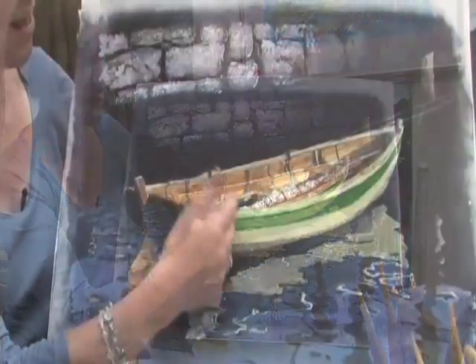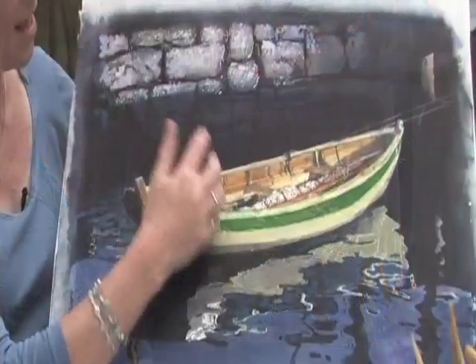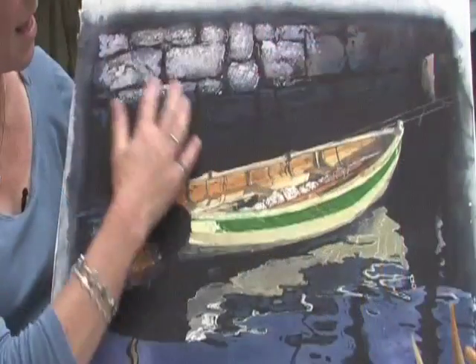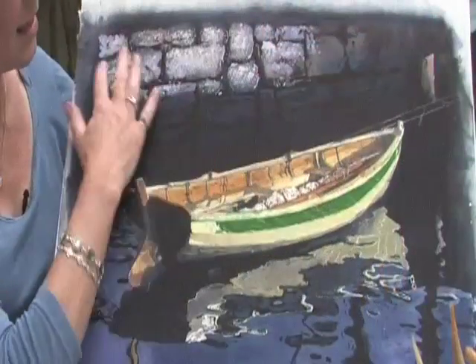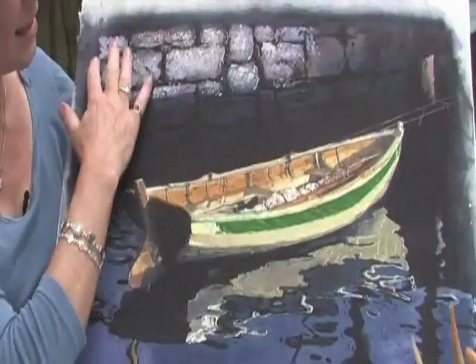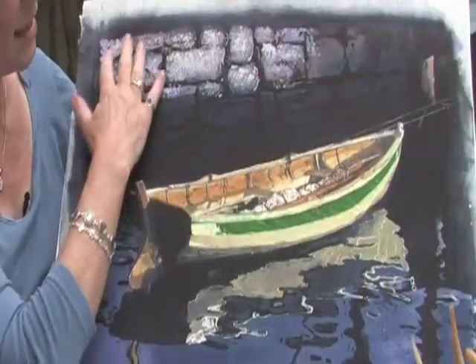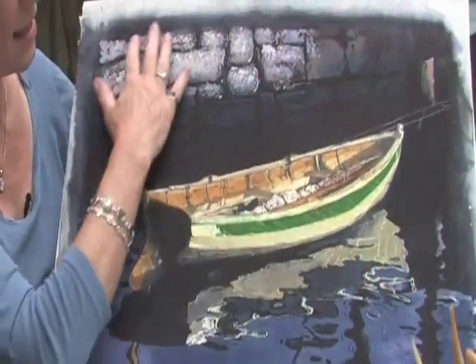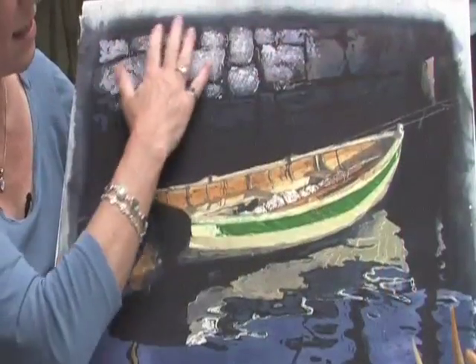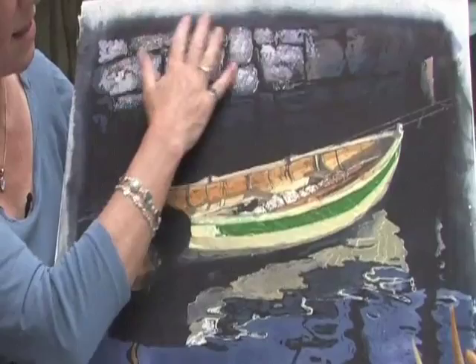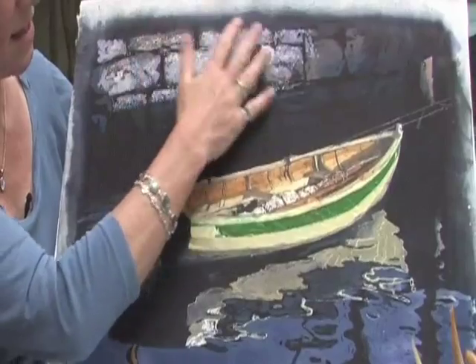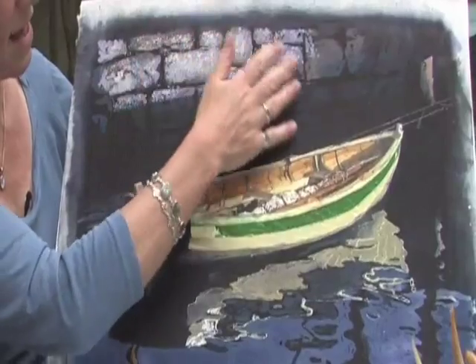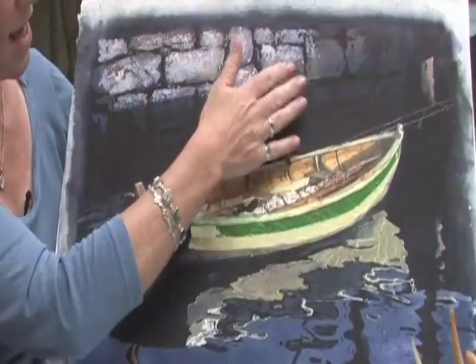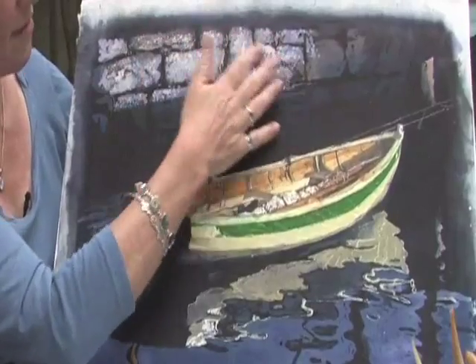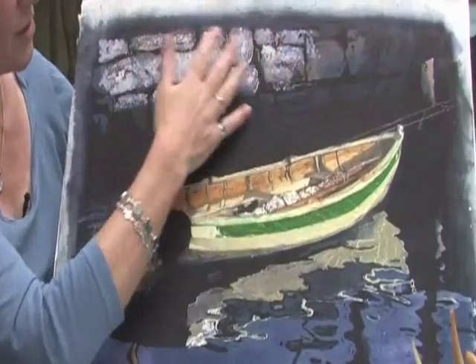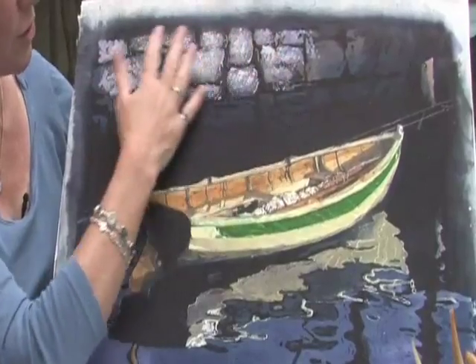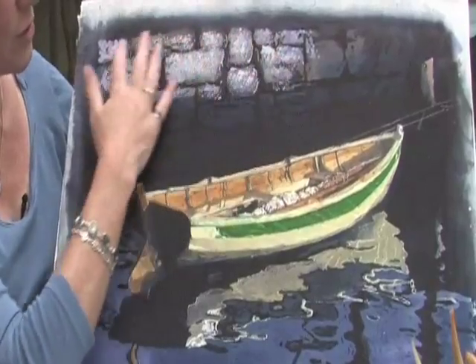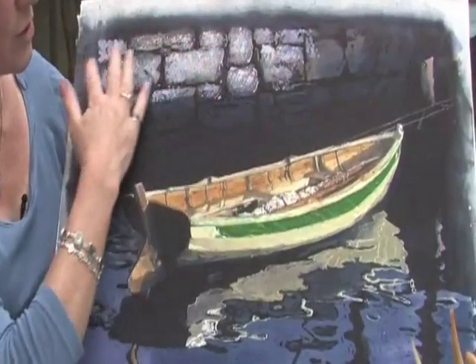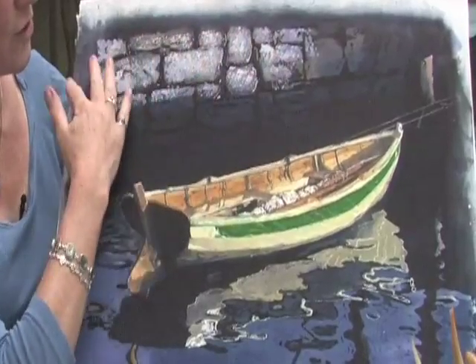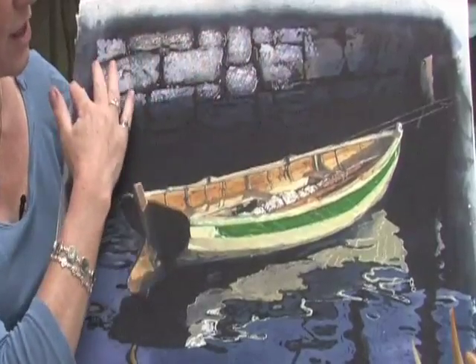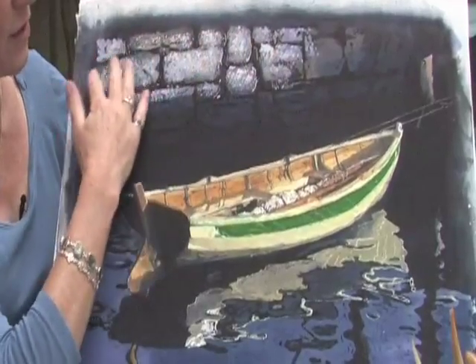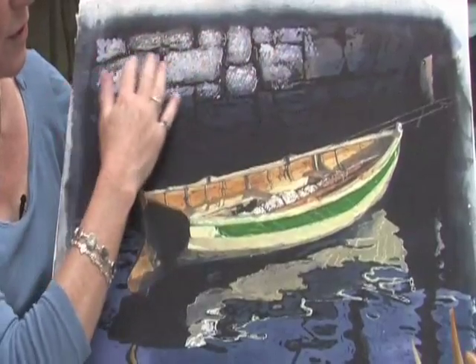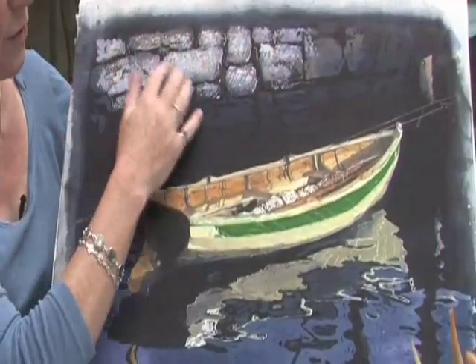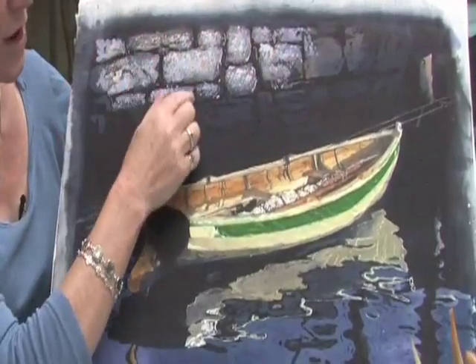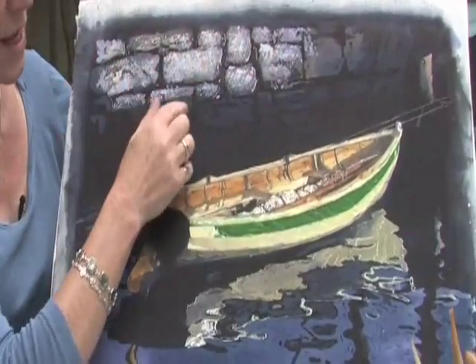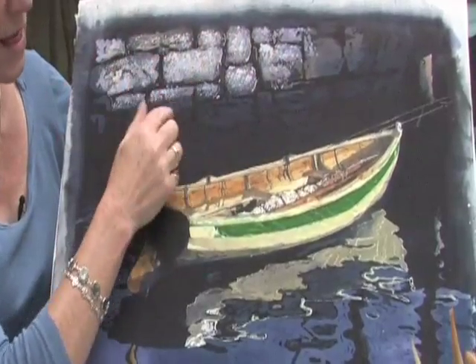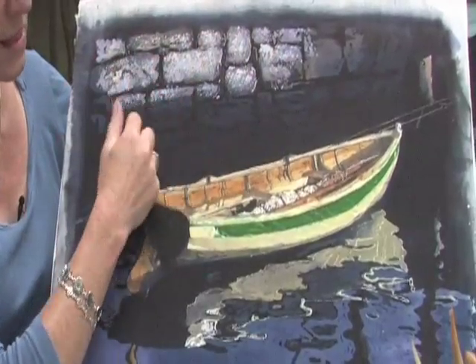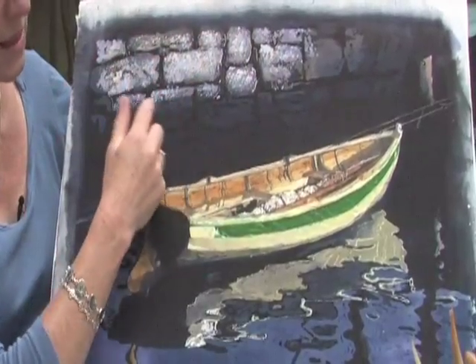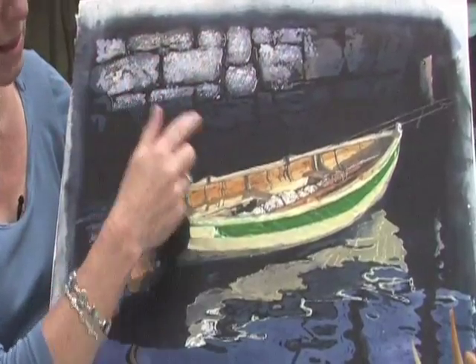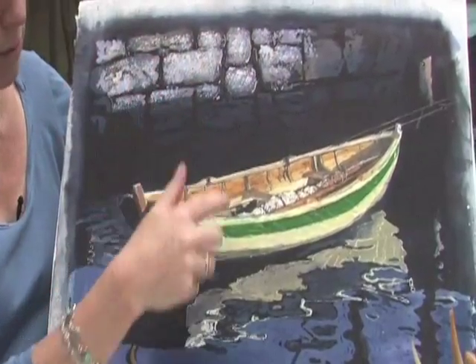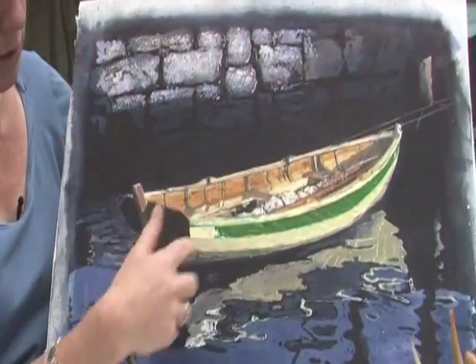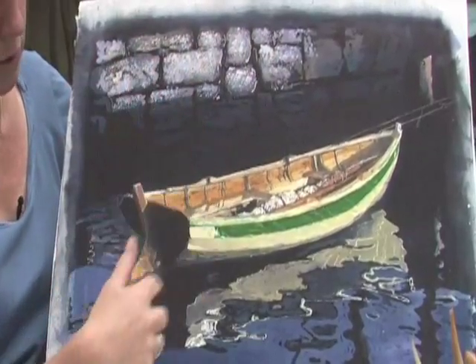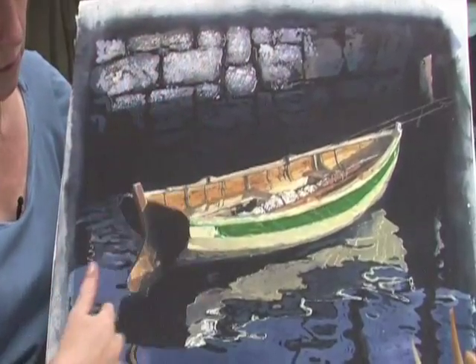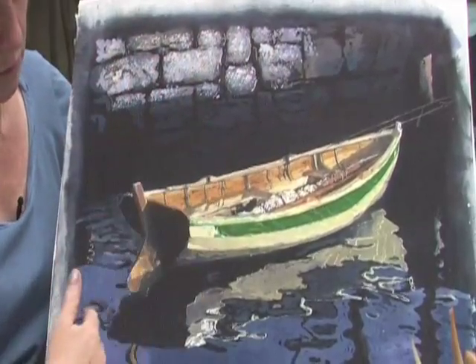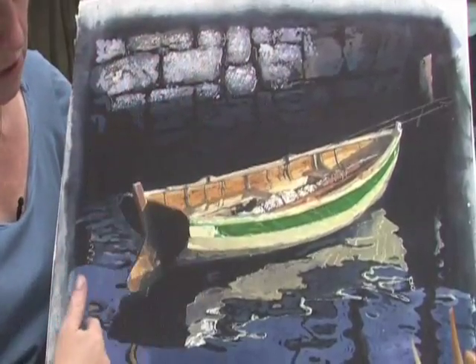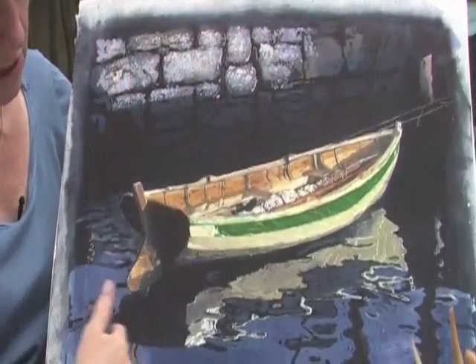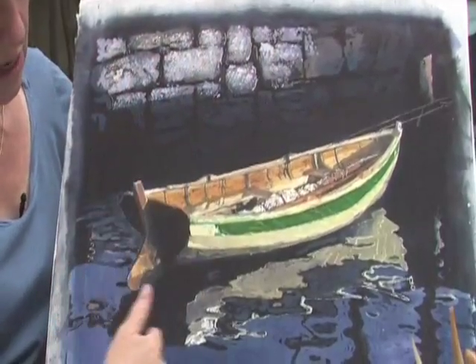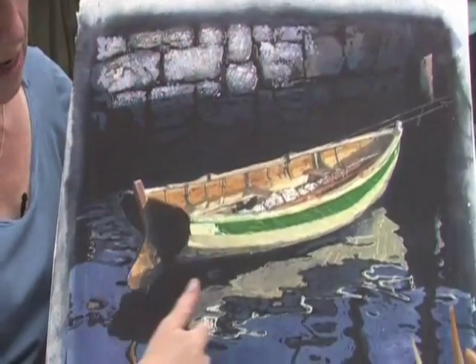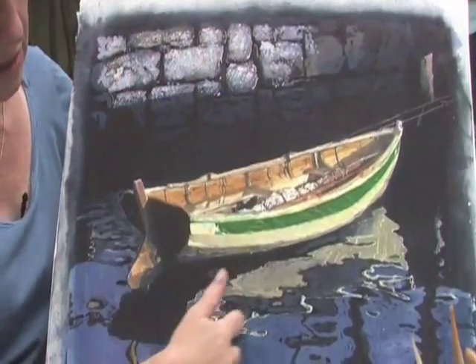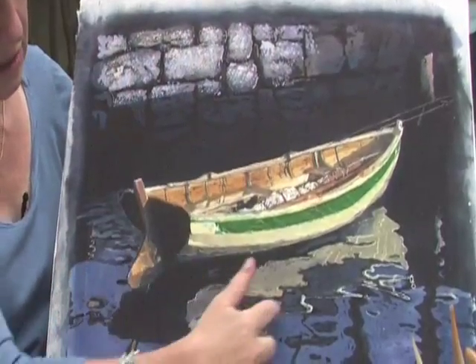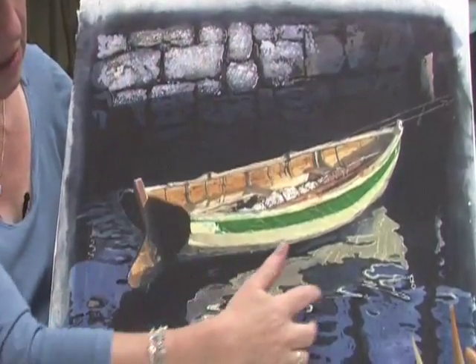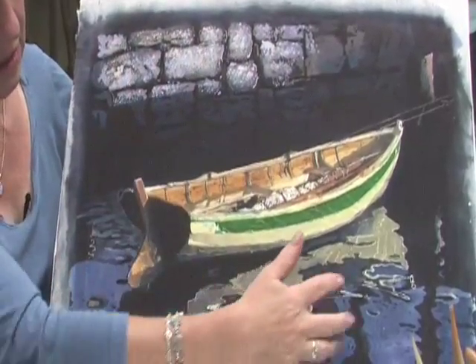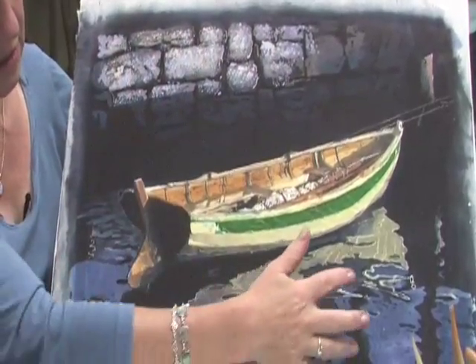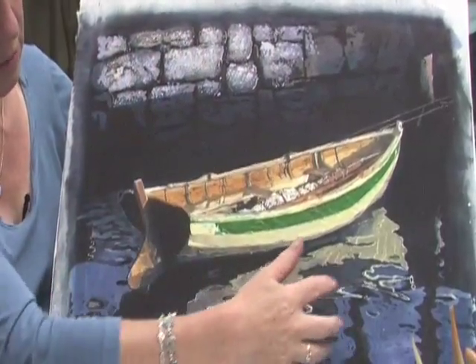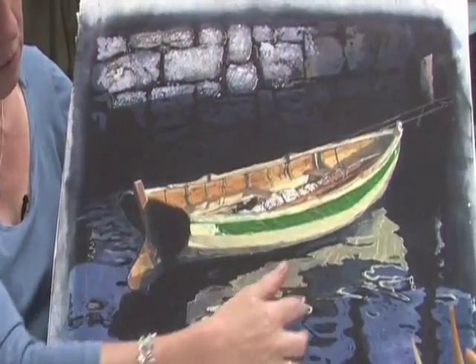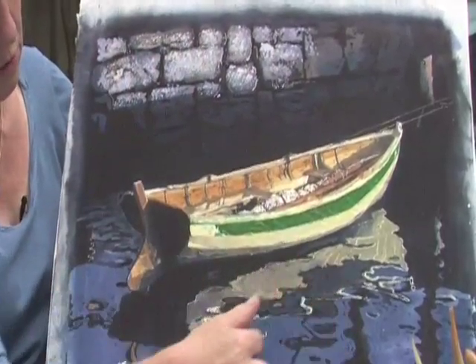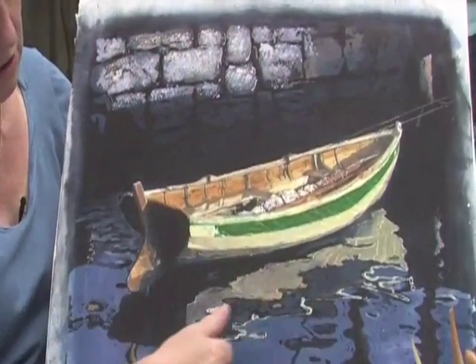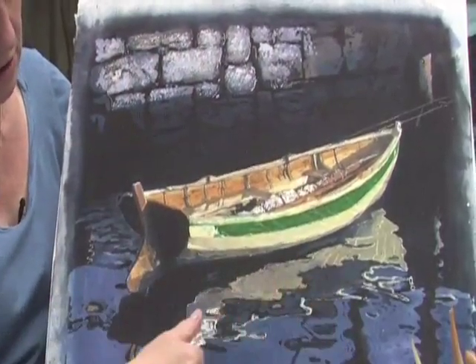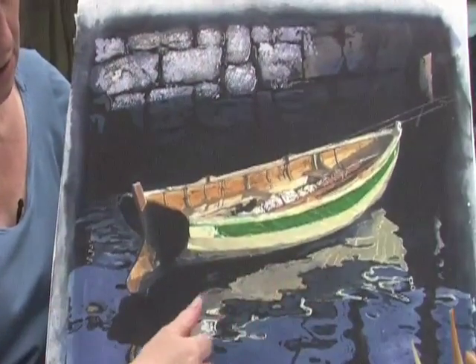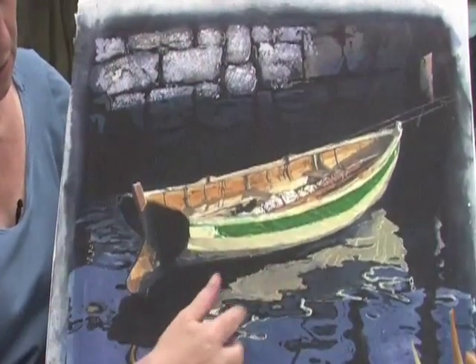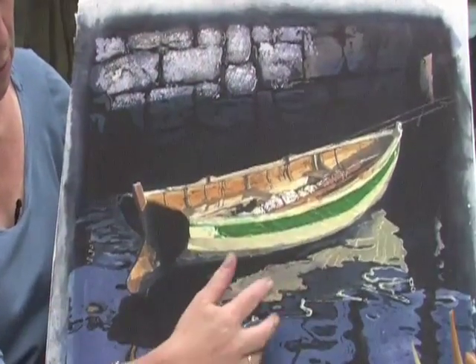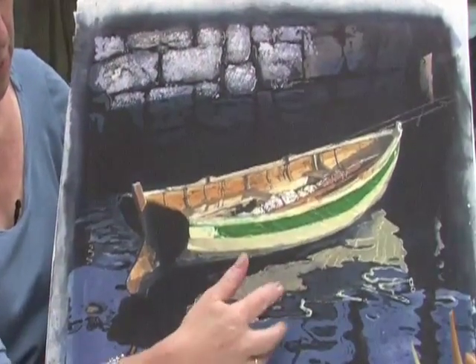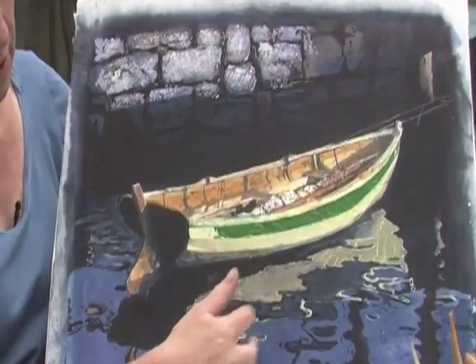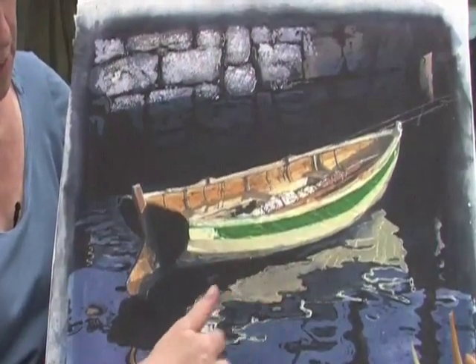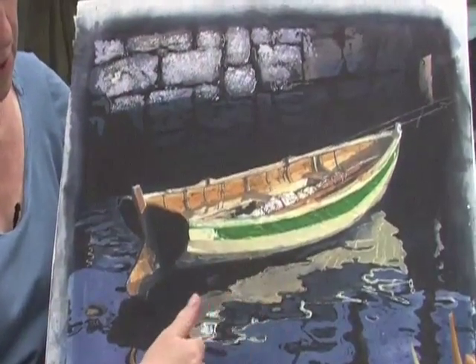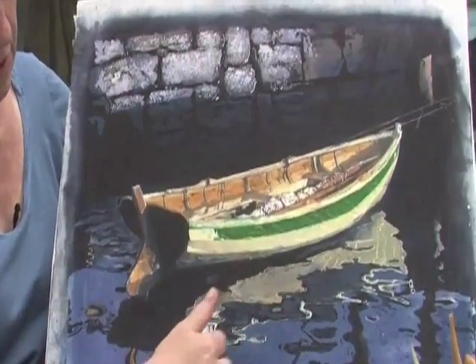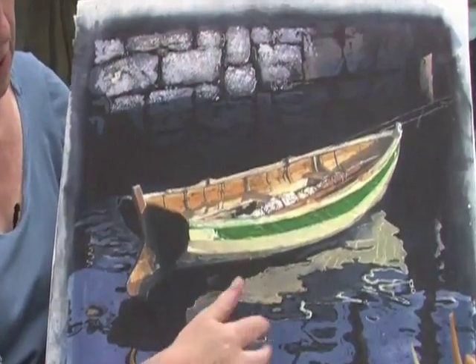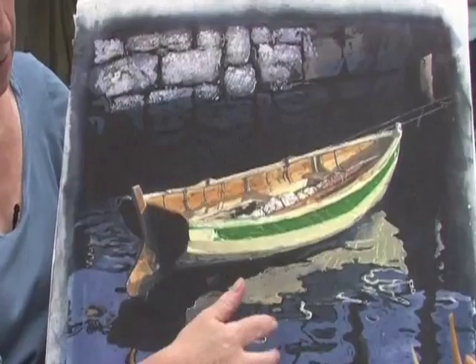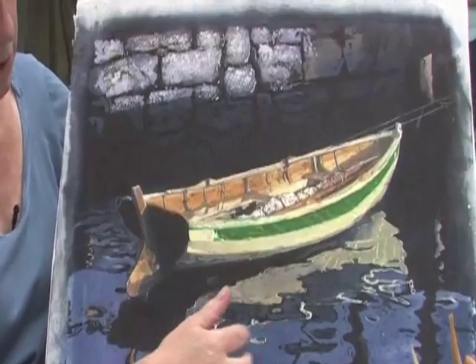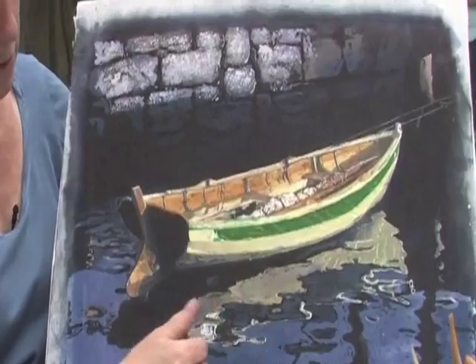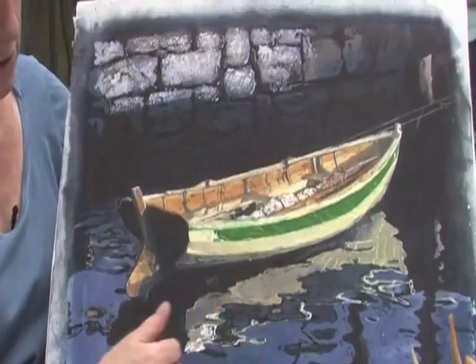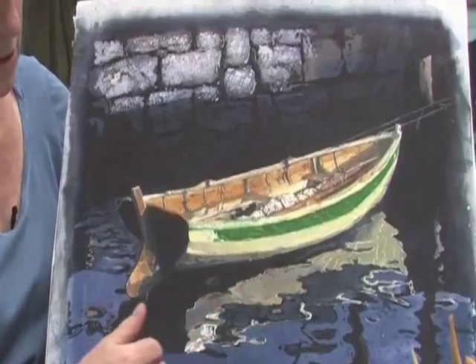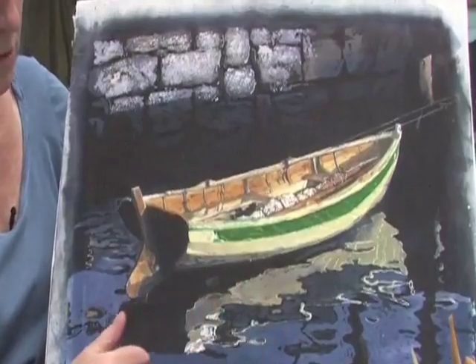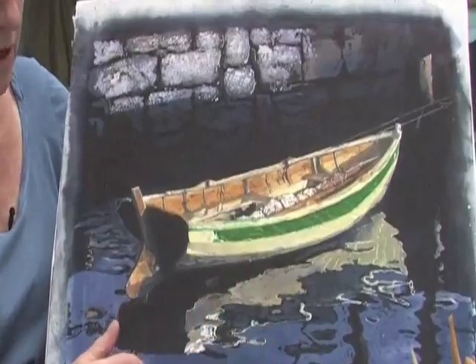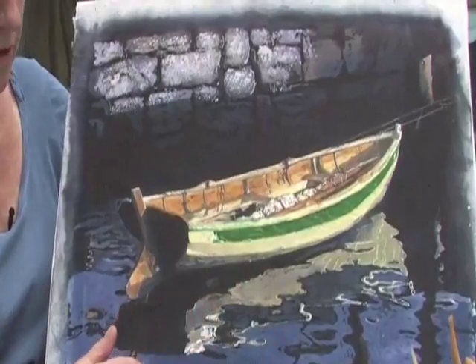Here I've just concentrated on the greys and the blues, and in the water the more purpley blues as well.